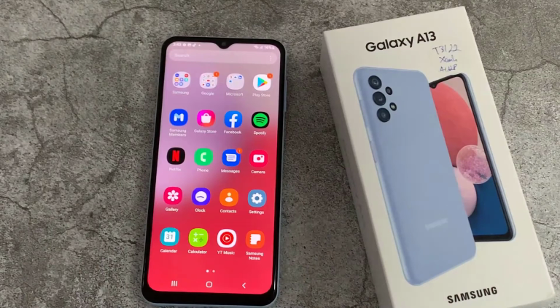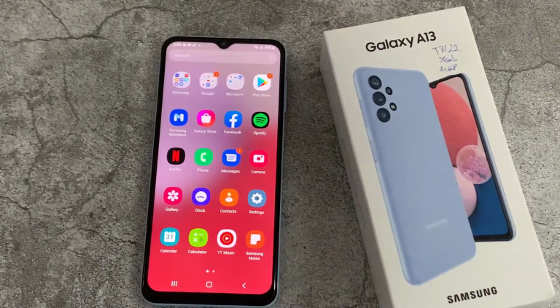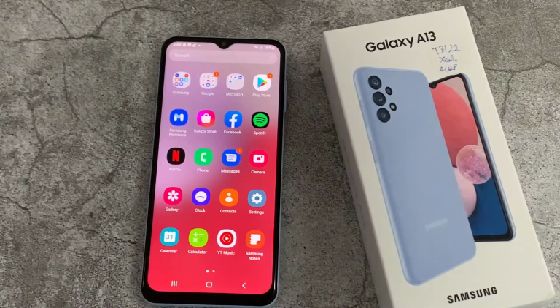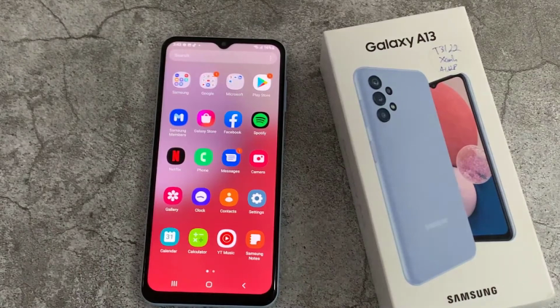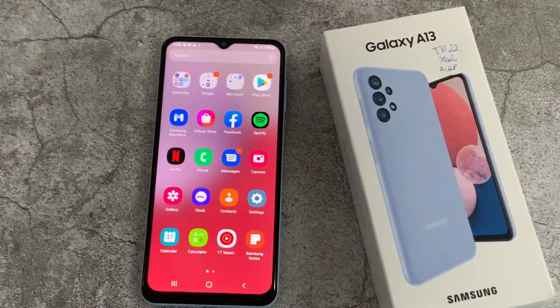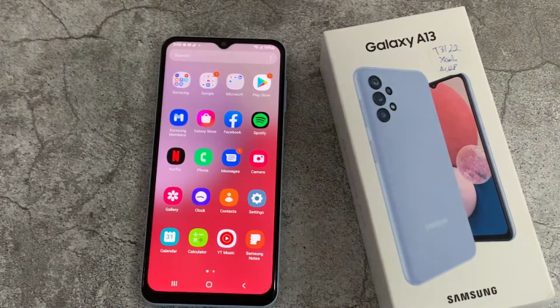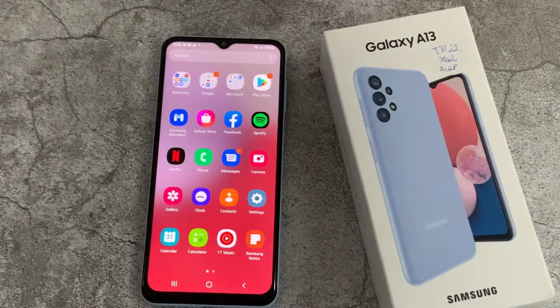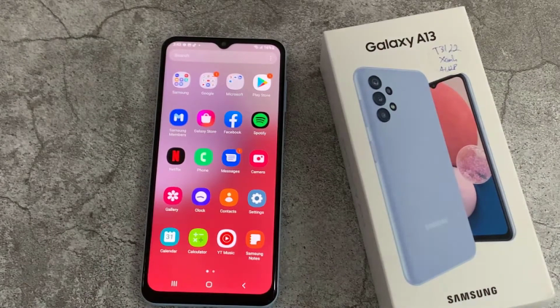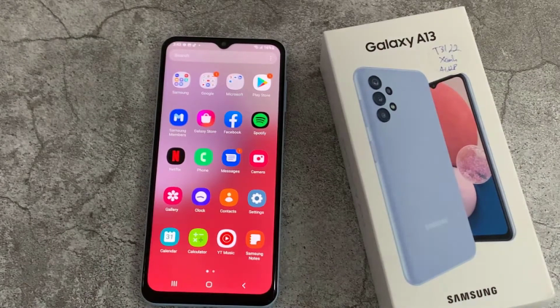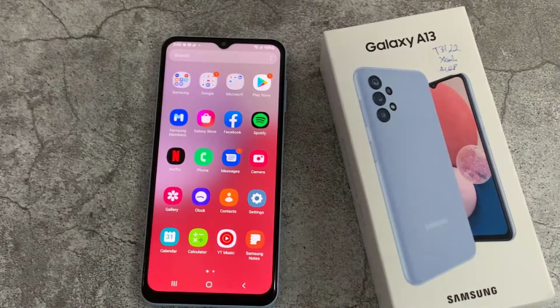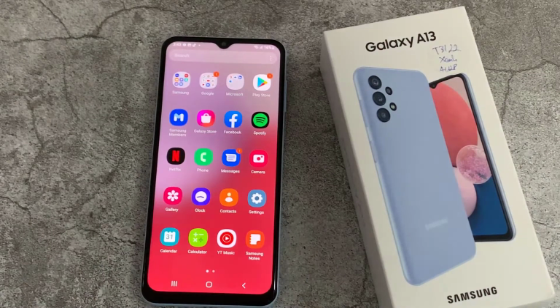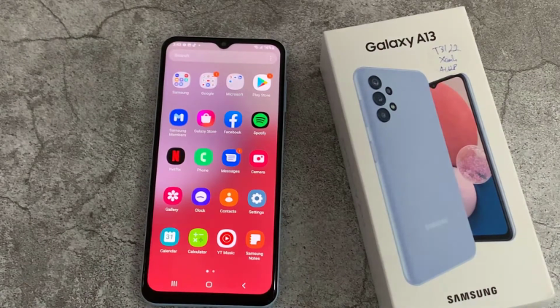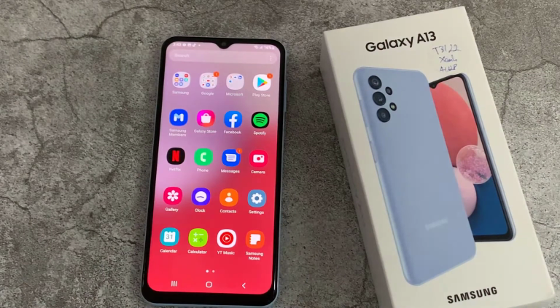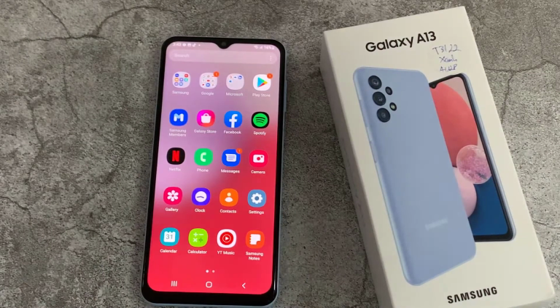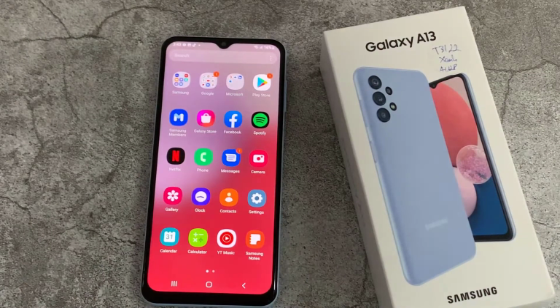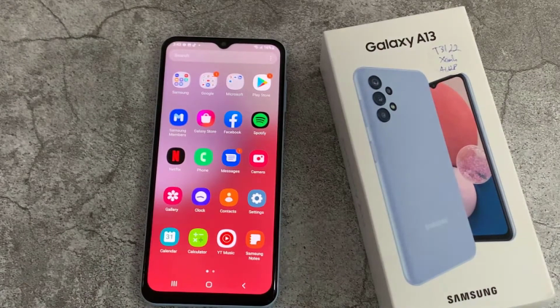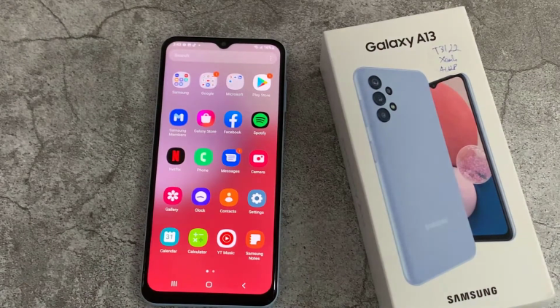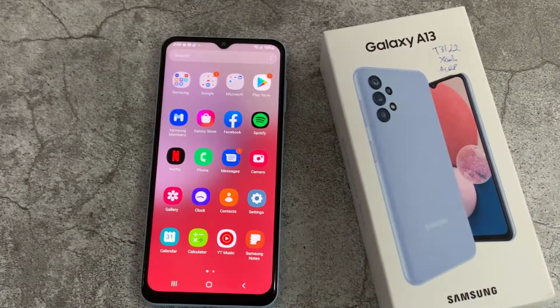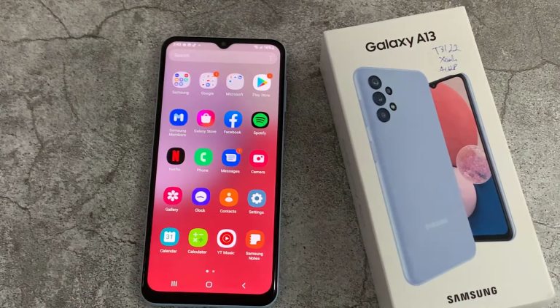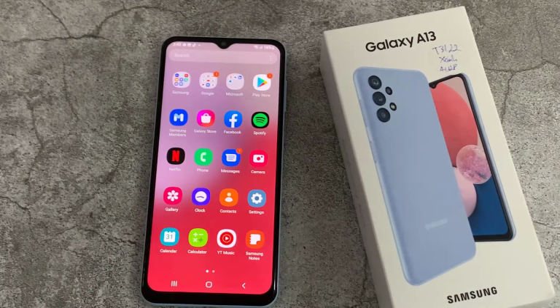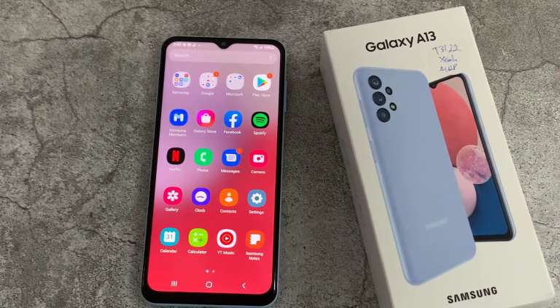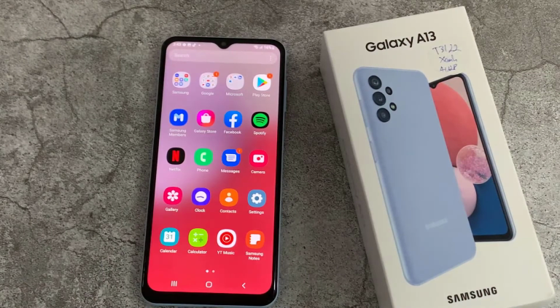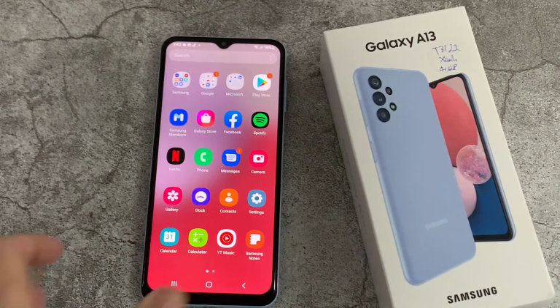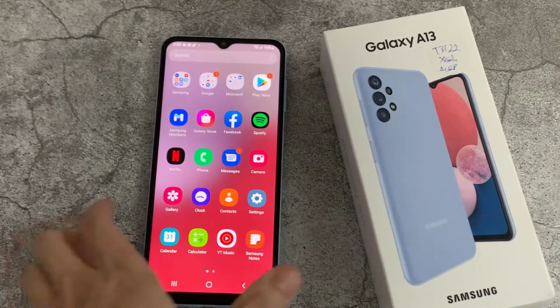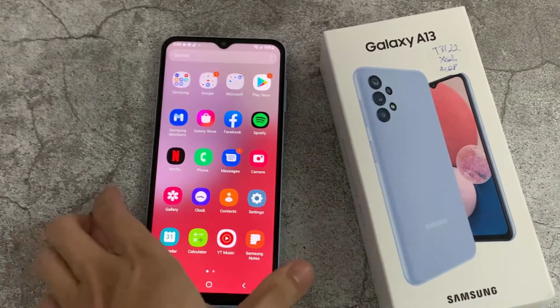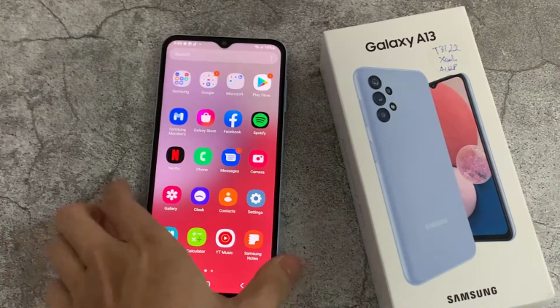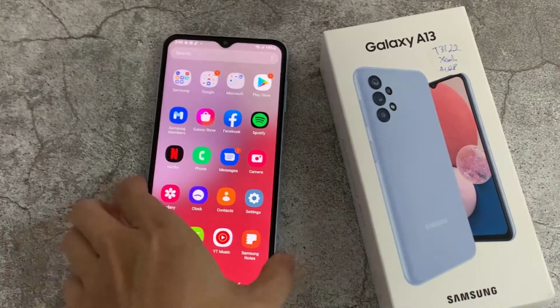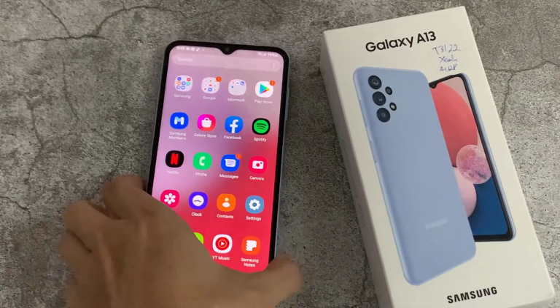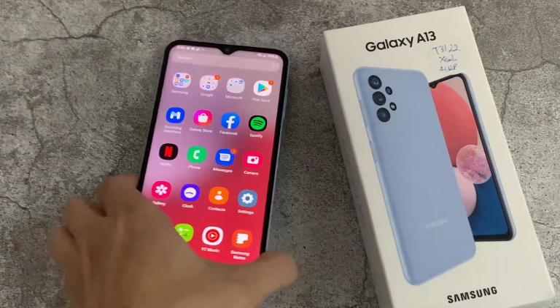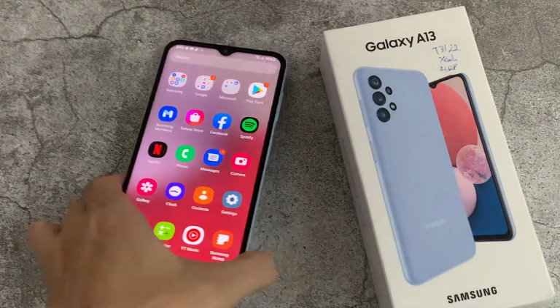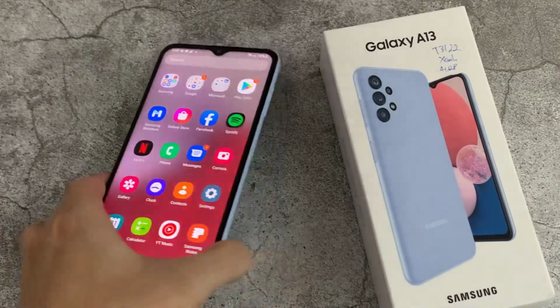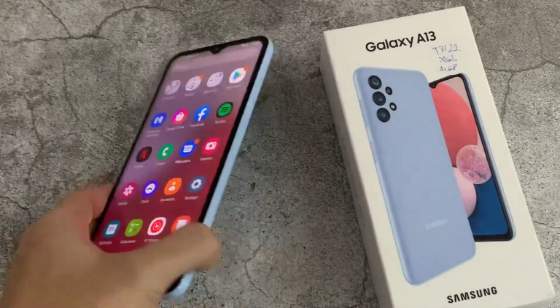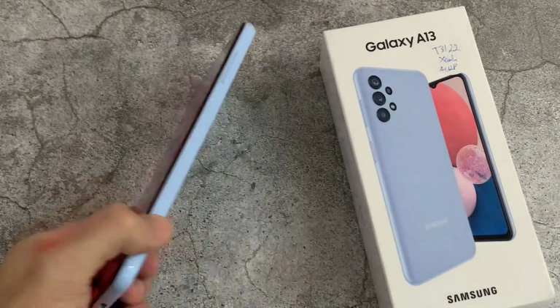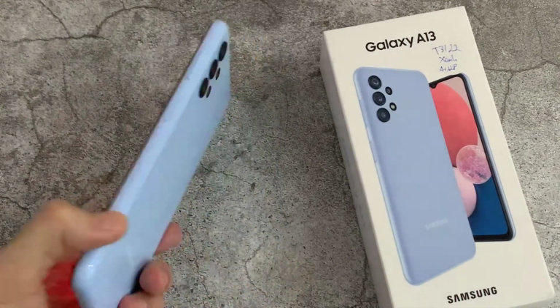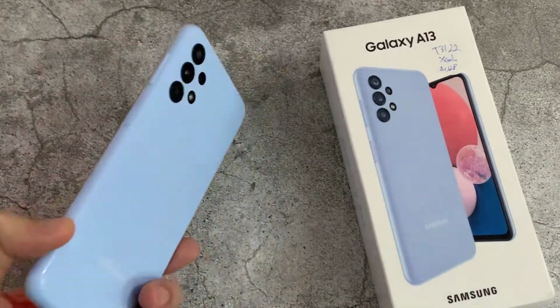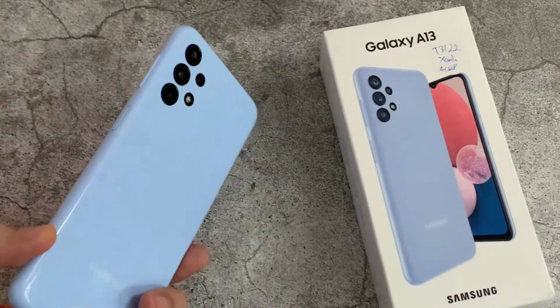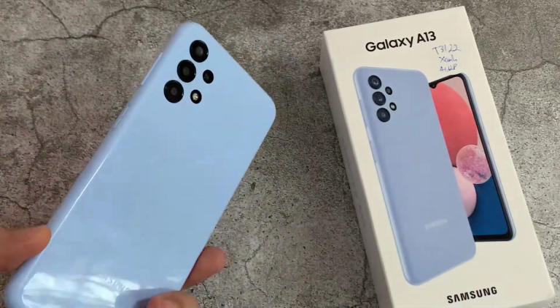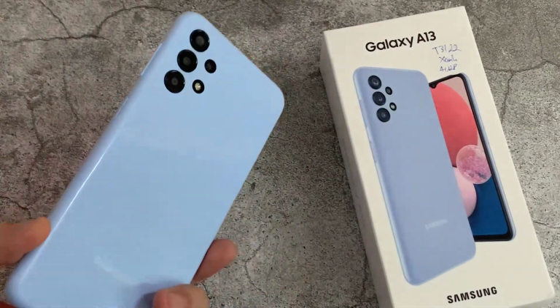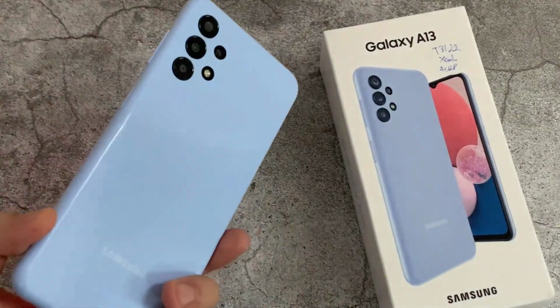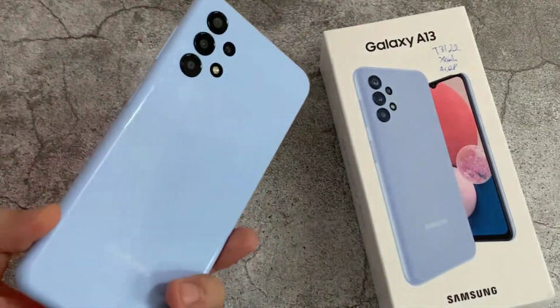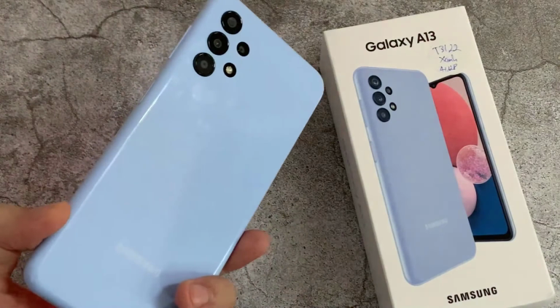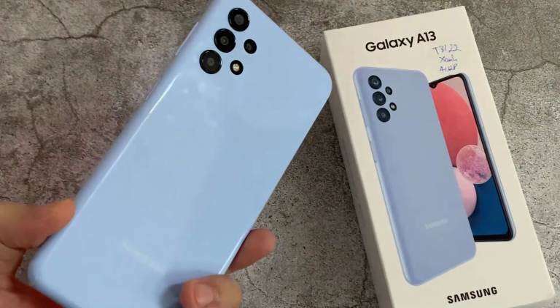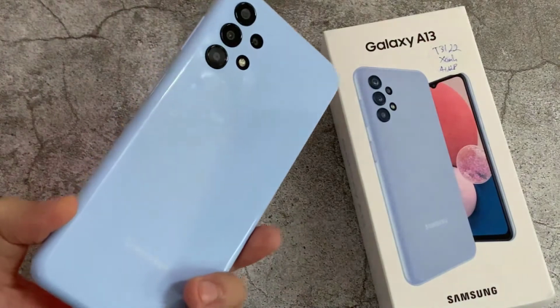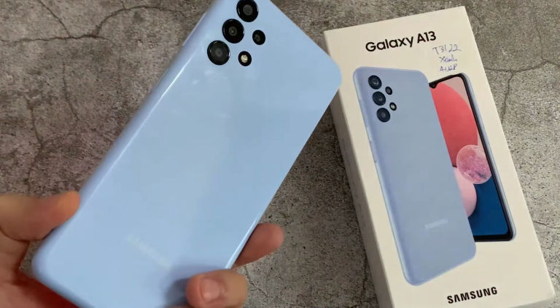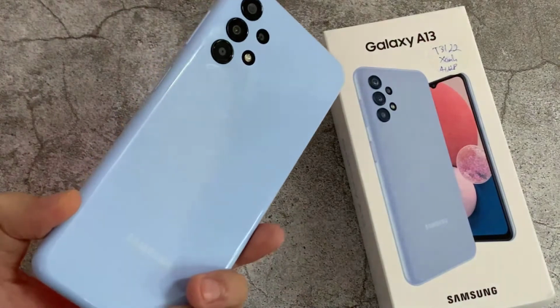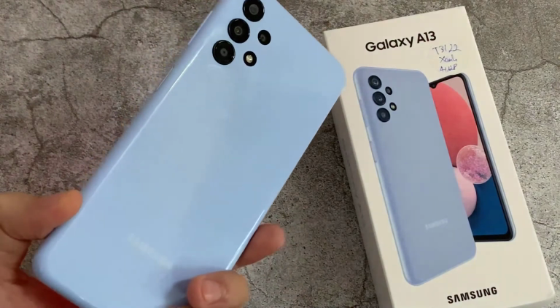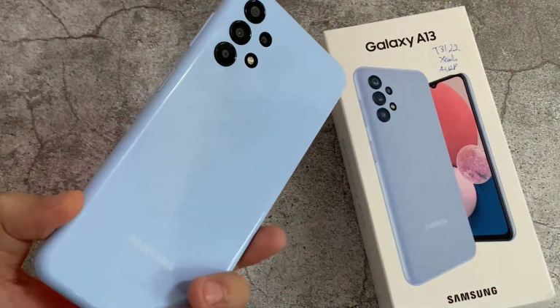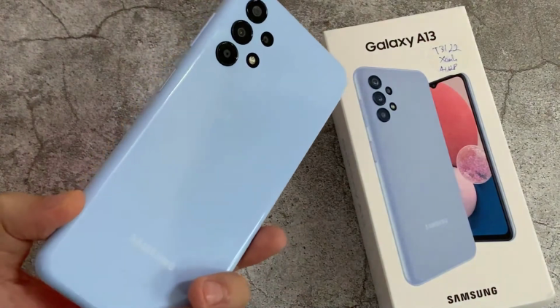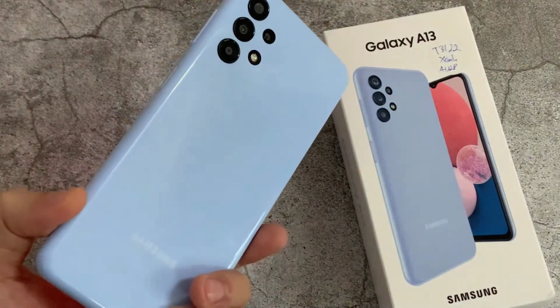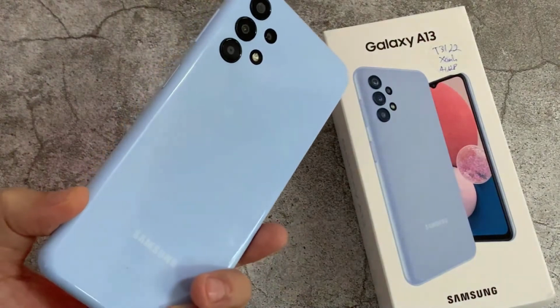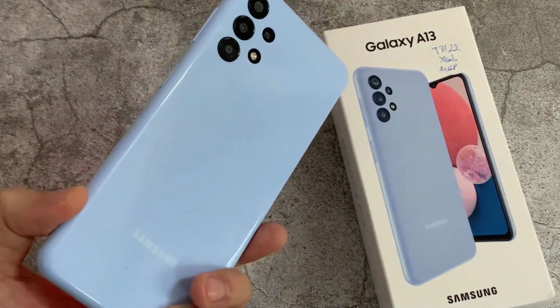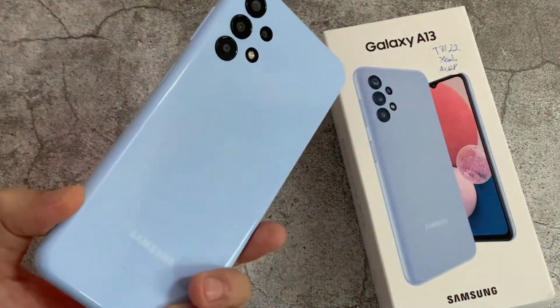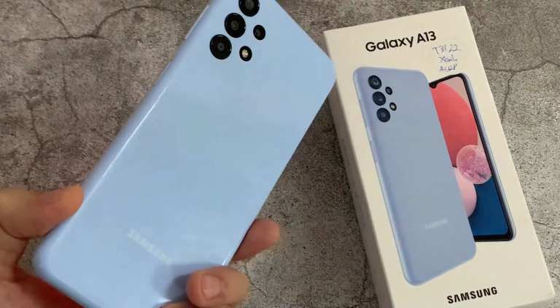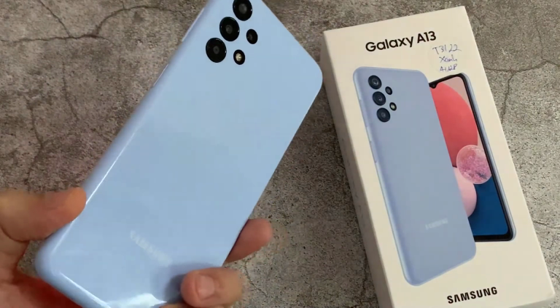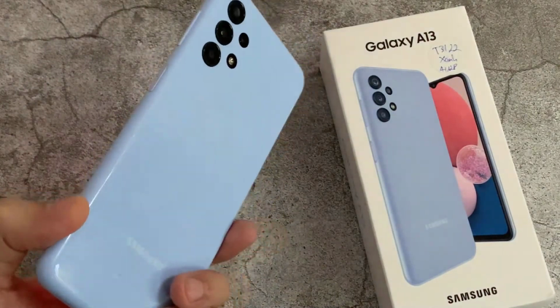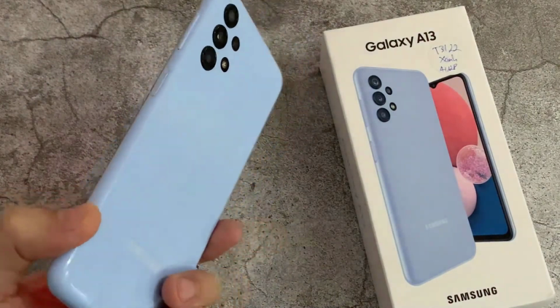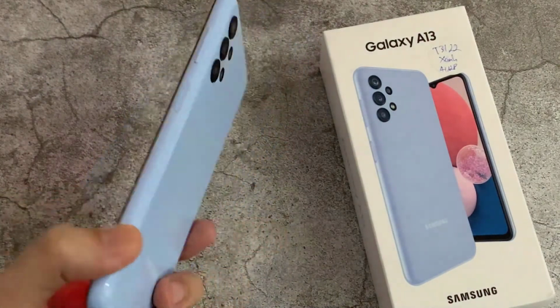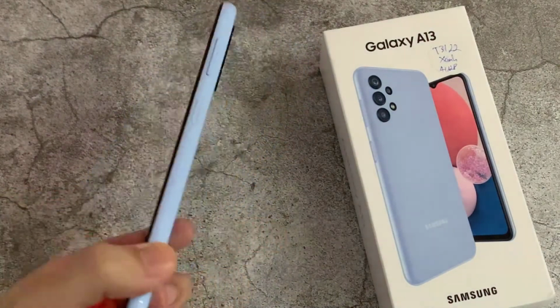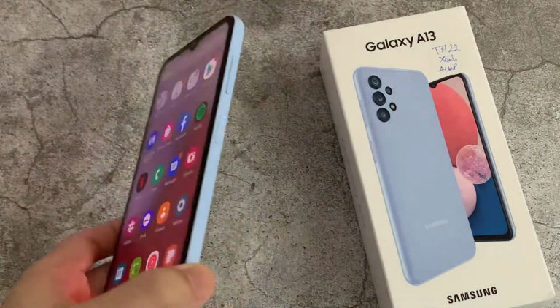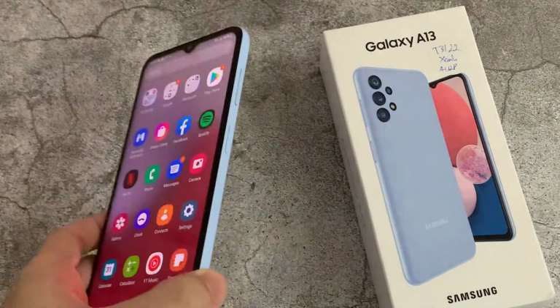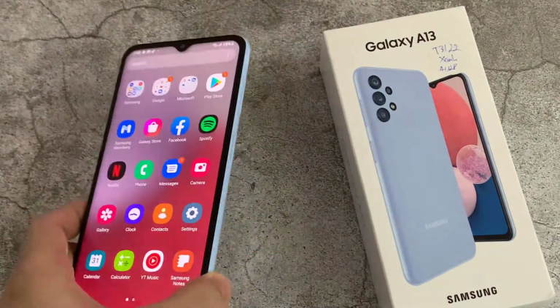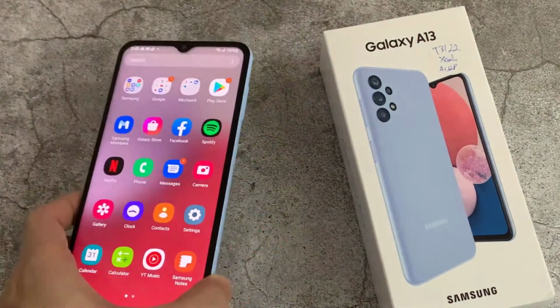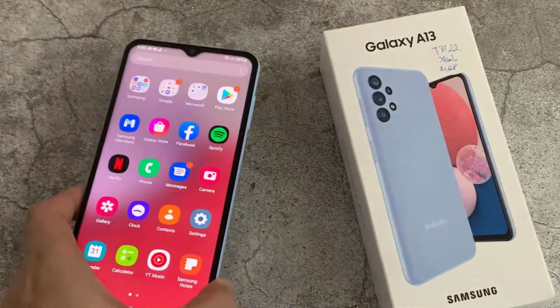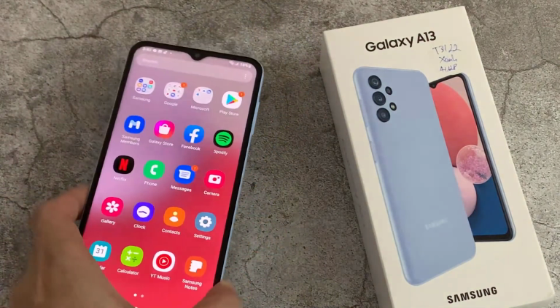Hello everyone! In this video, I will show you how to share a Wi-Fi network connection using a QR code in your Samsung Galaxy A13.